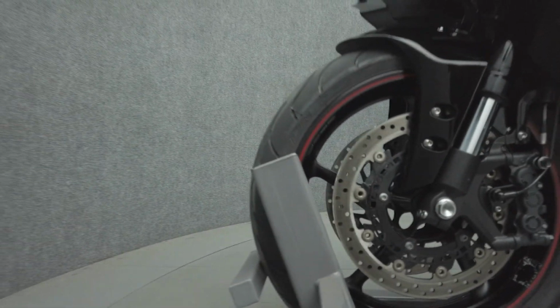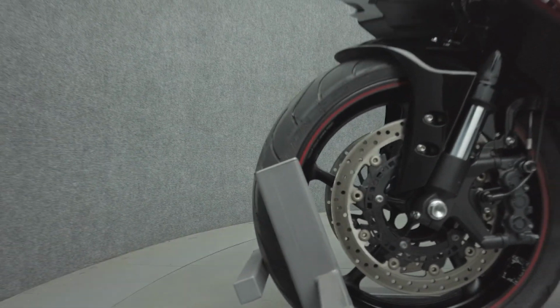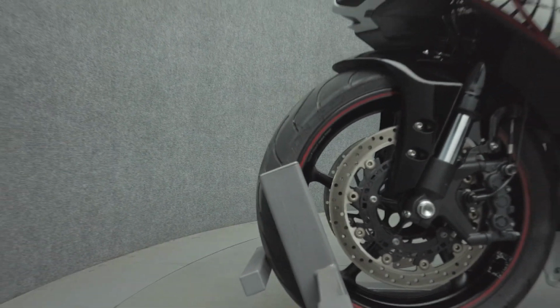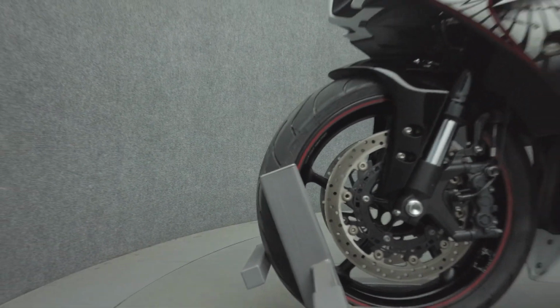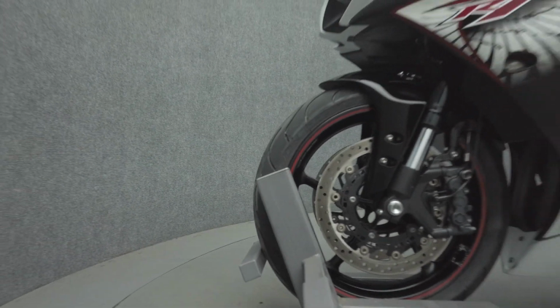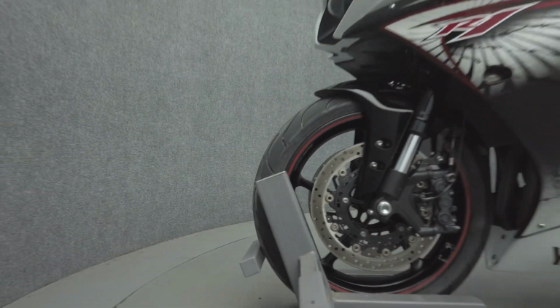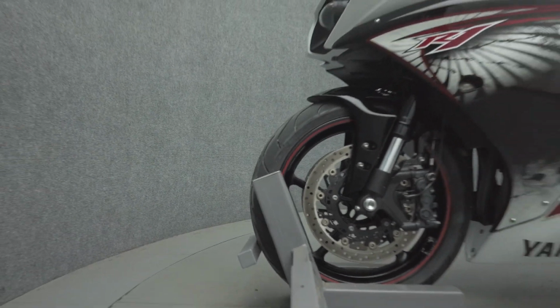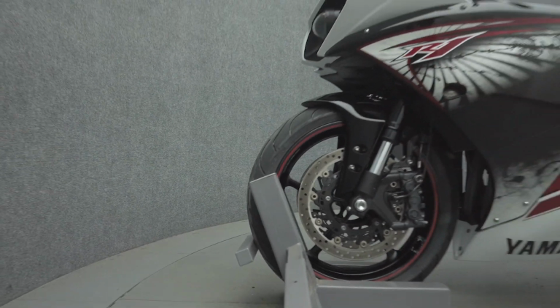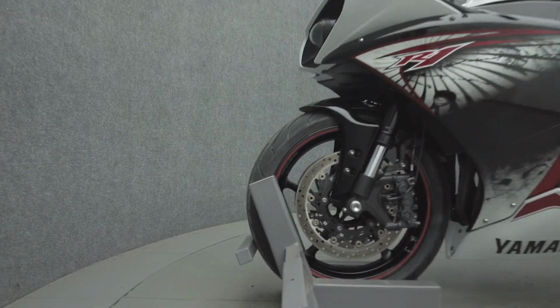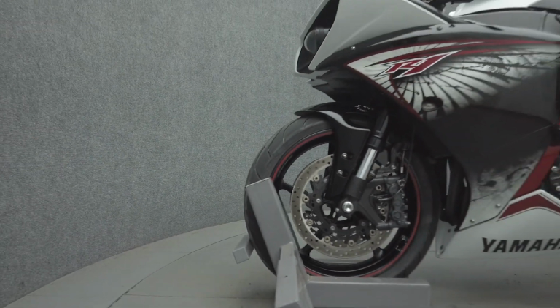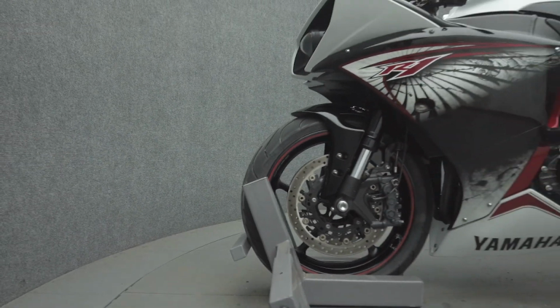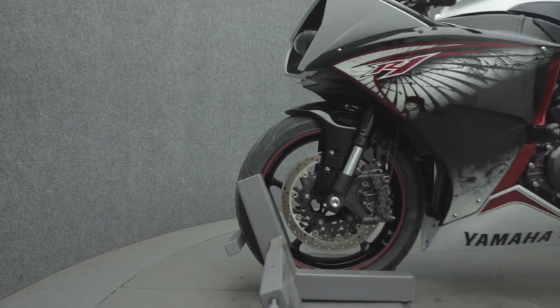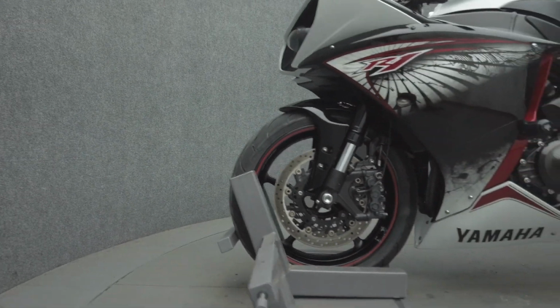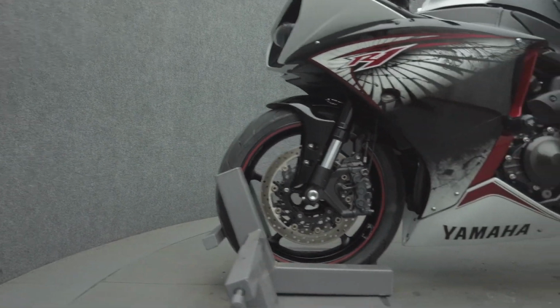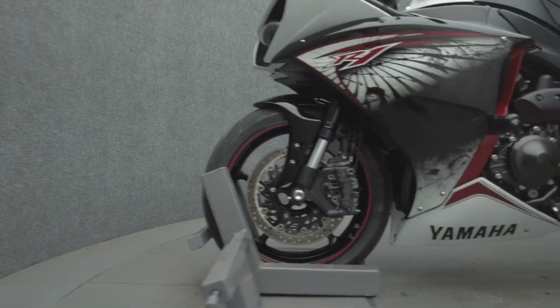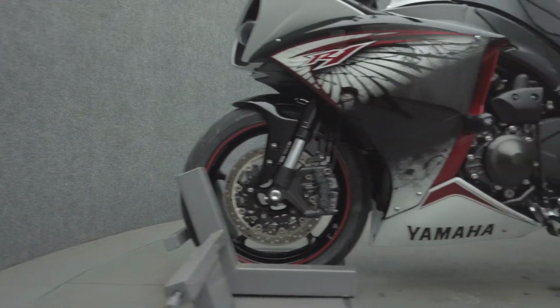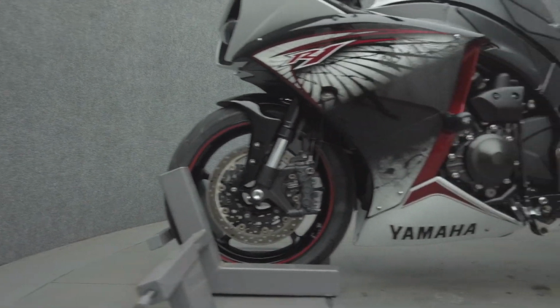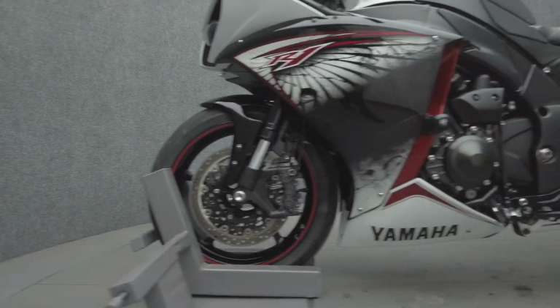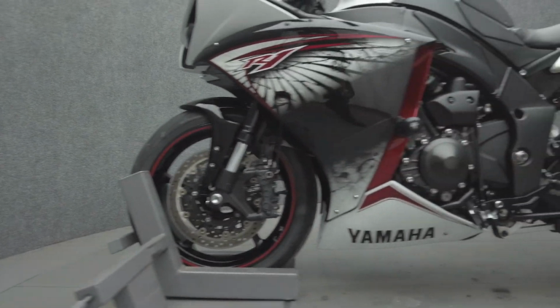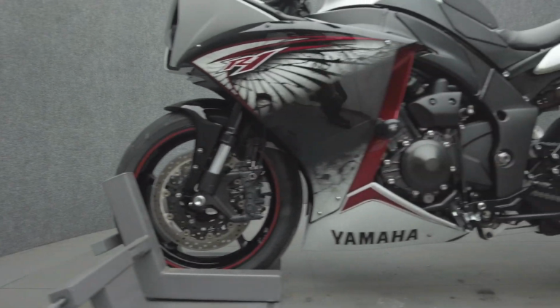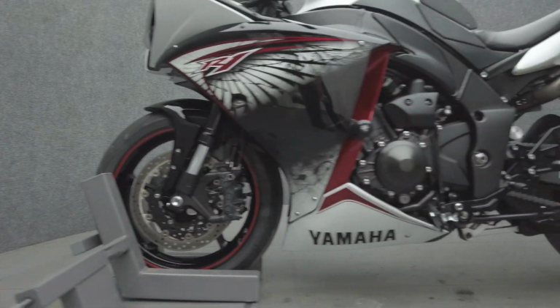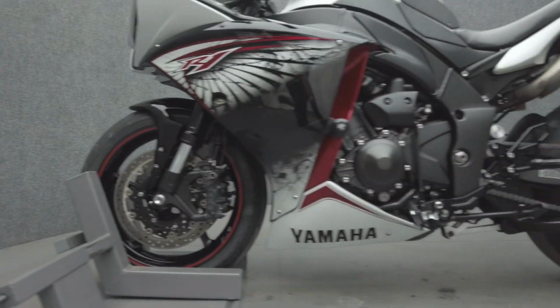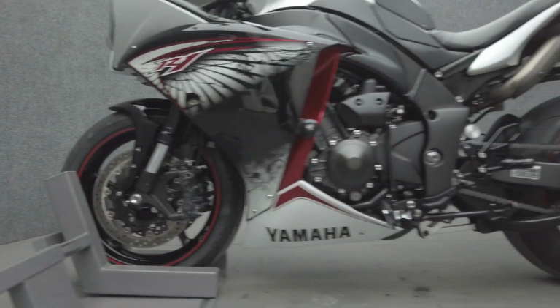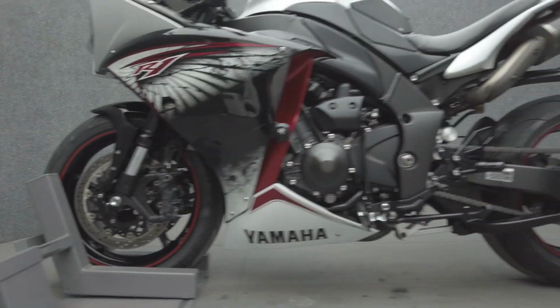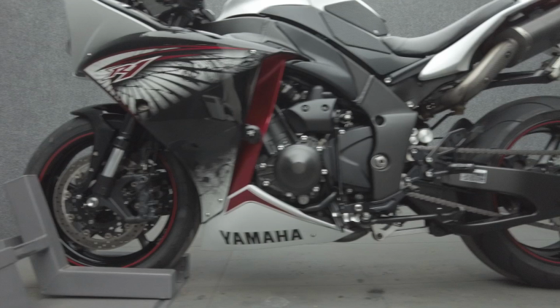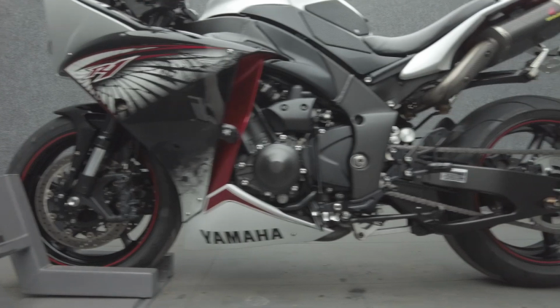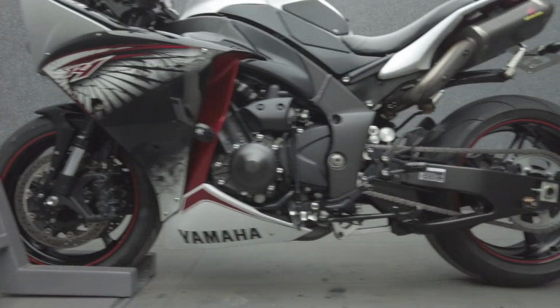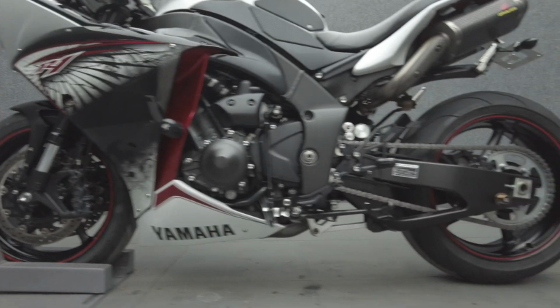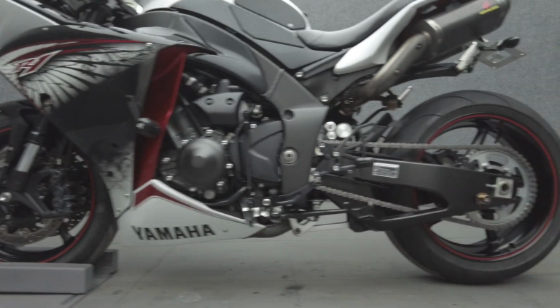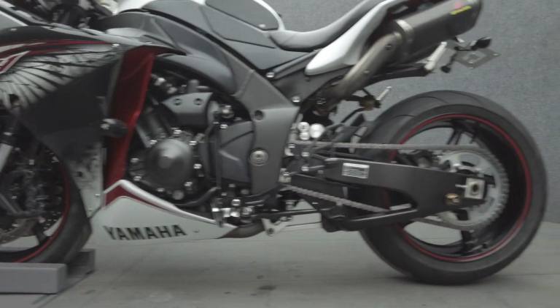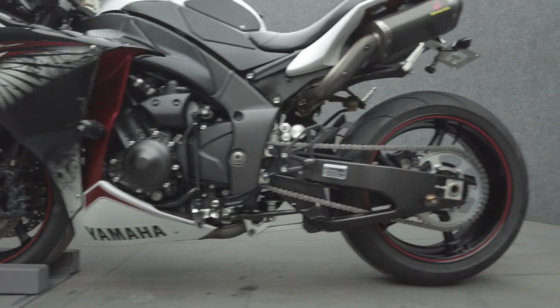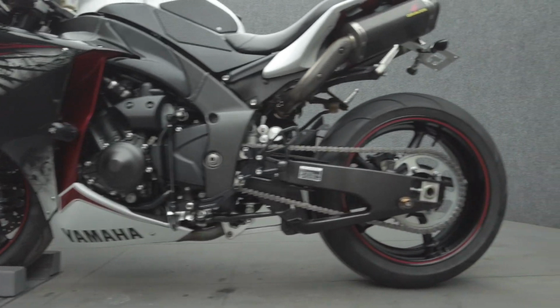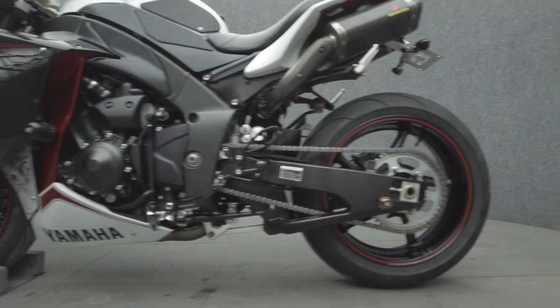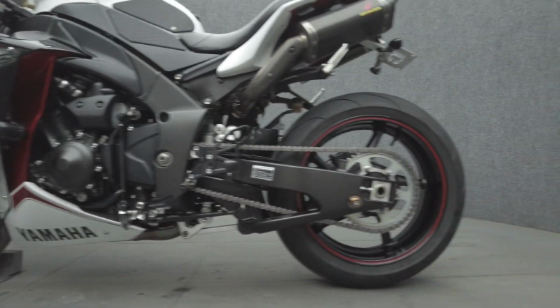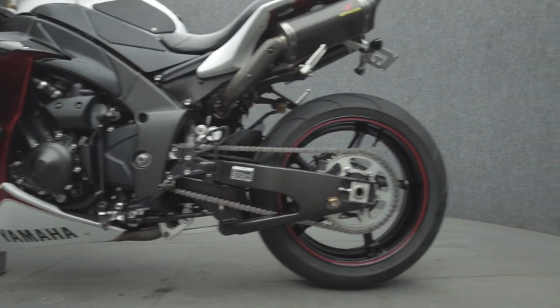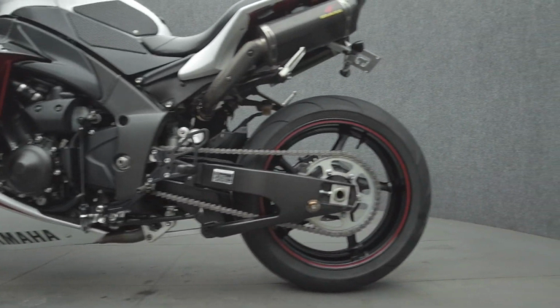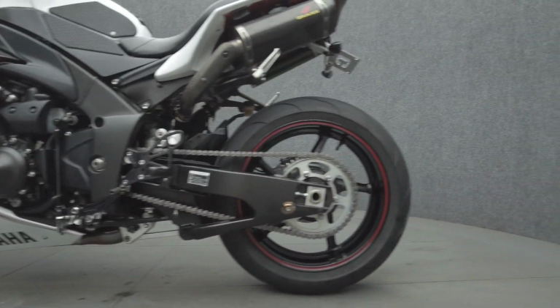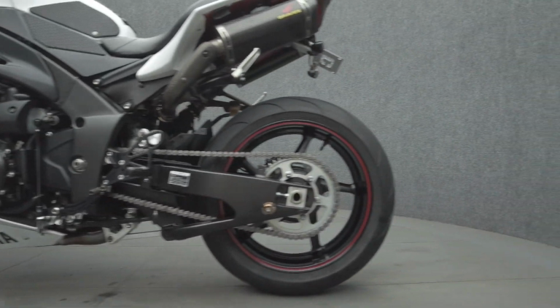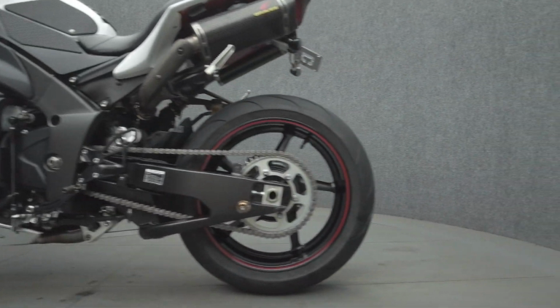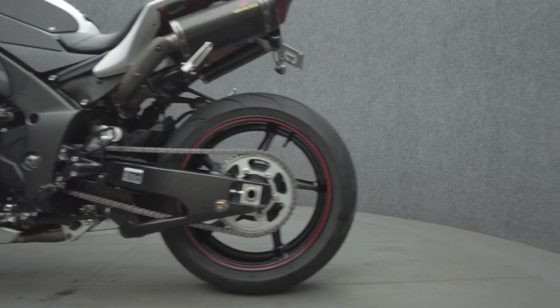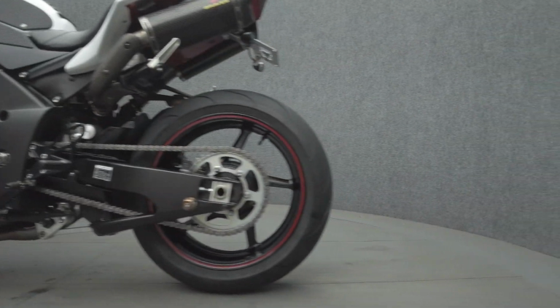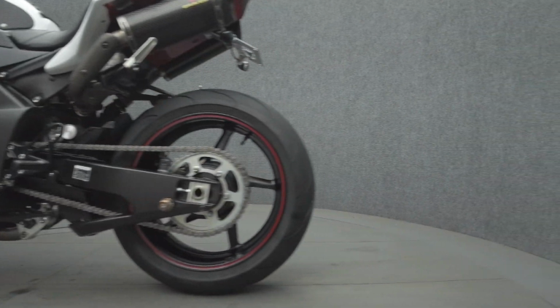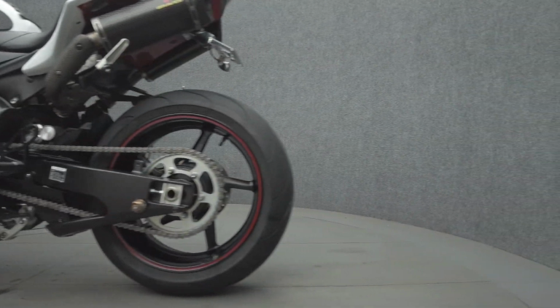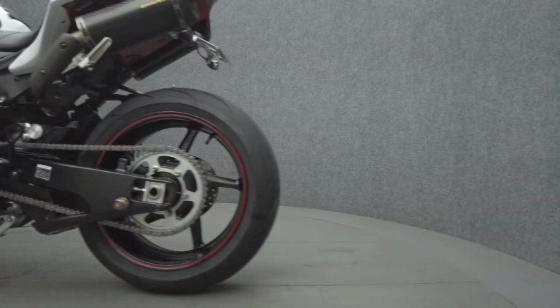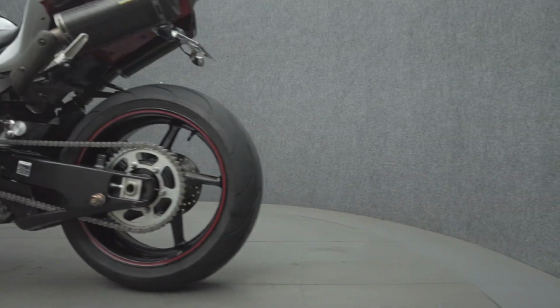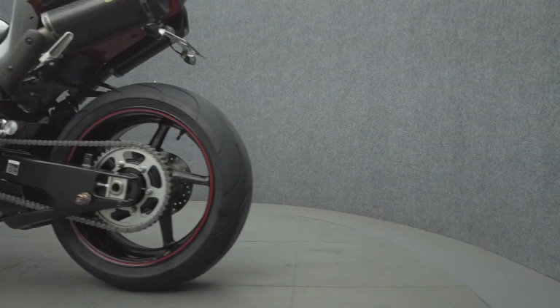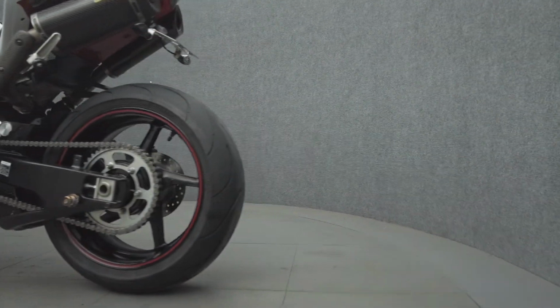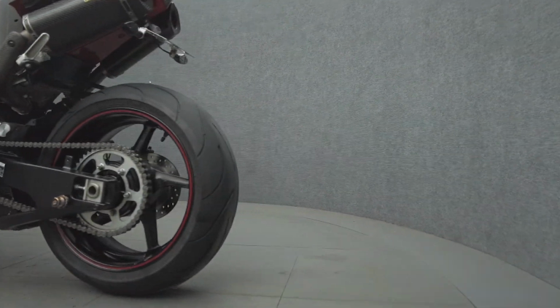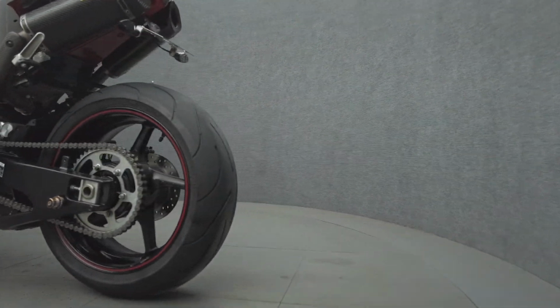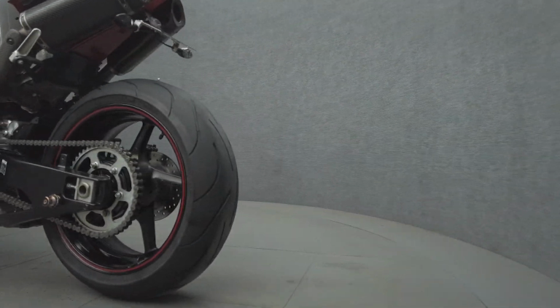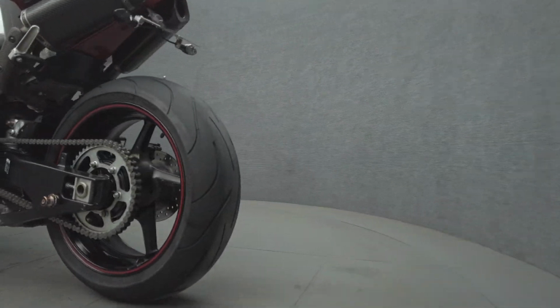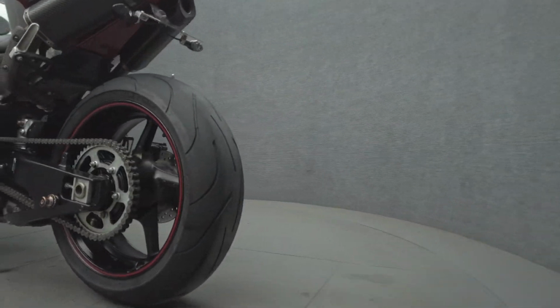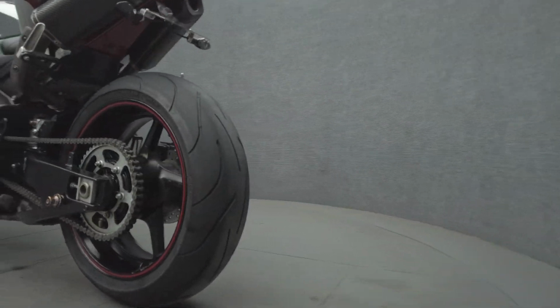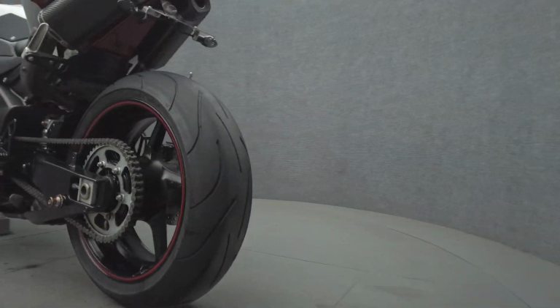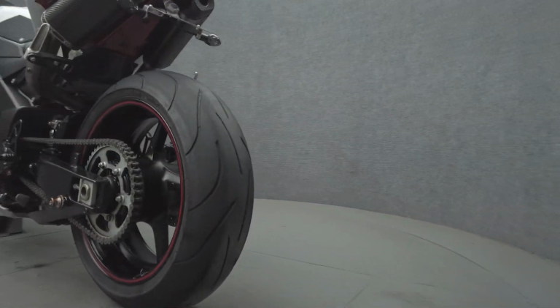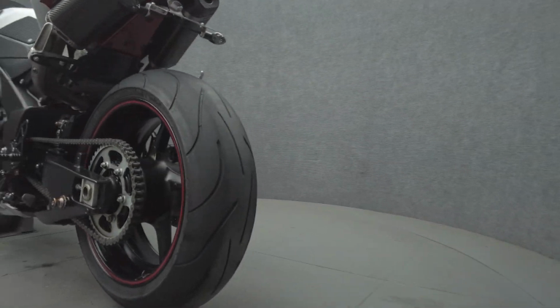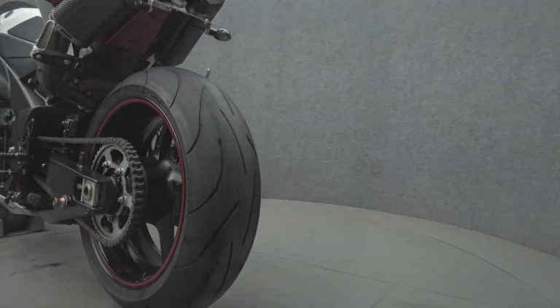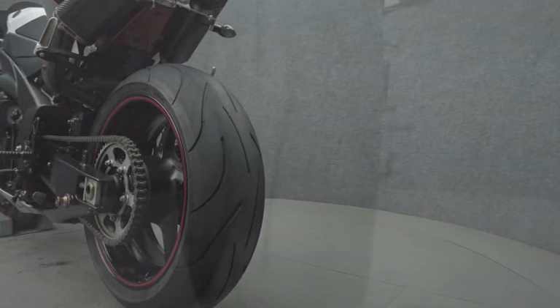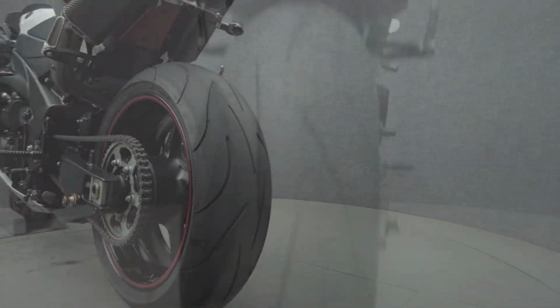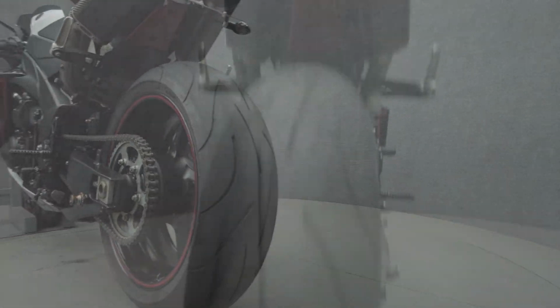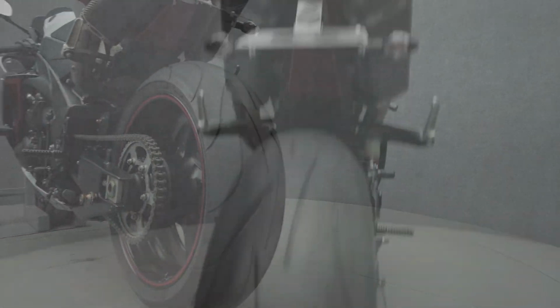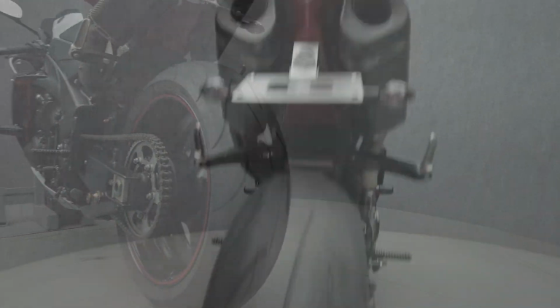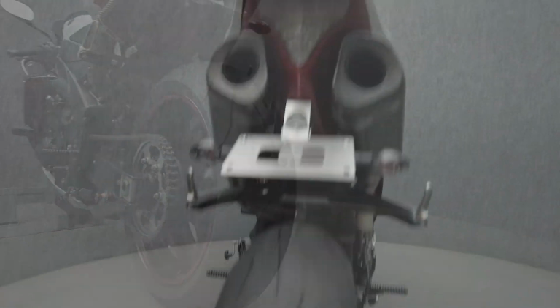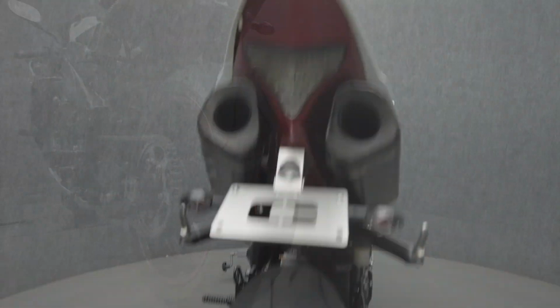To pass New Hampshire State Inspection, this YZF-R1 will need turn signals with sufficient visibility, a chain guard, and folding footpegs.